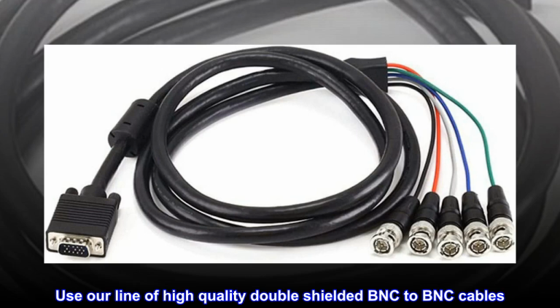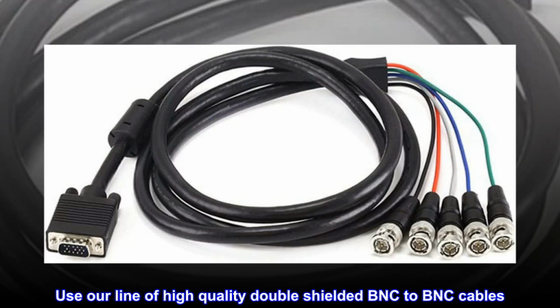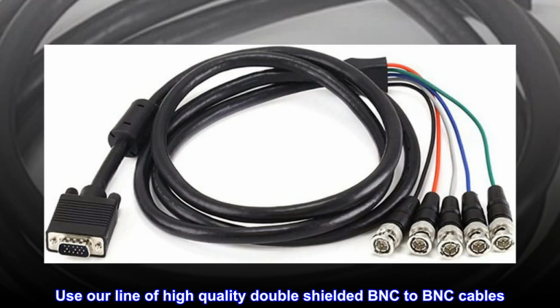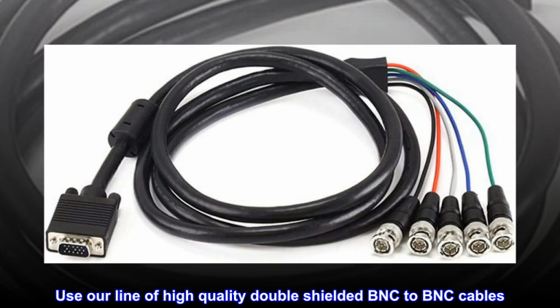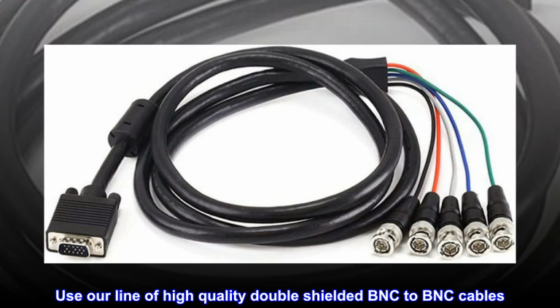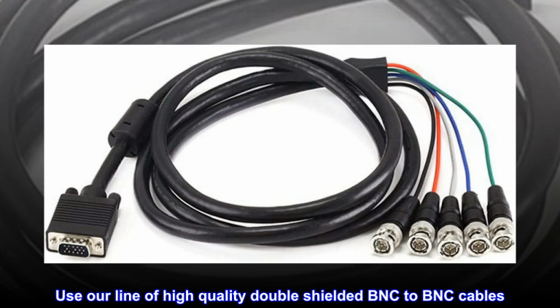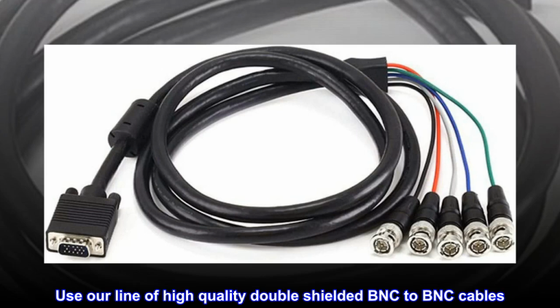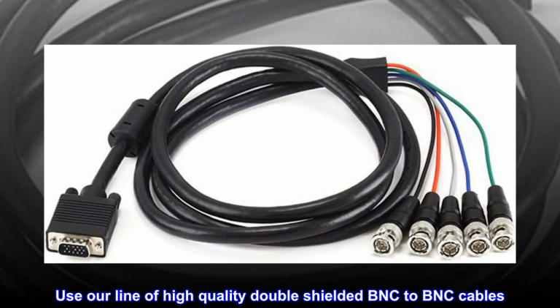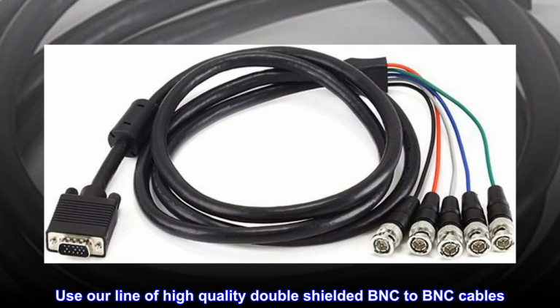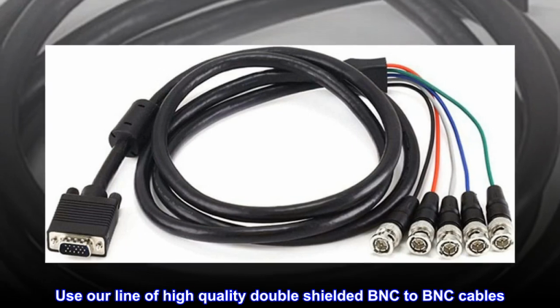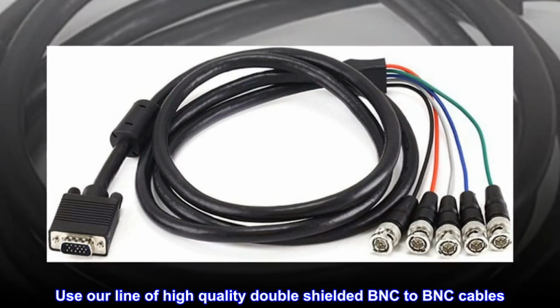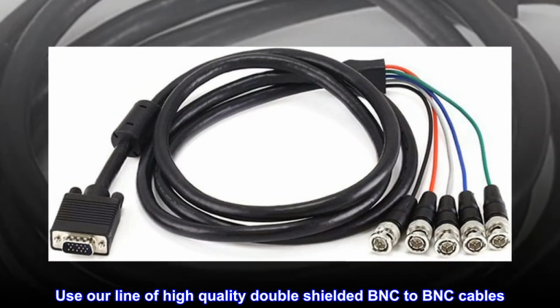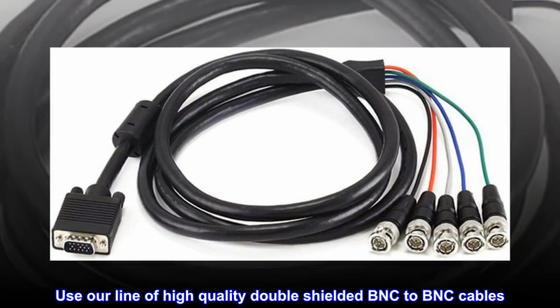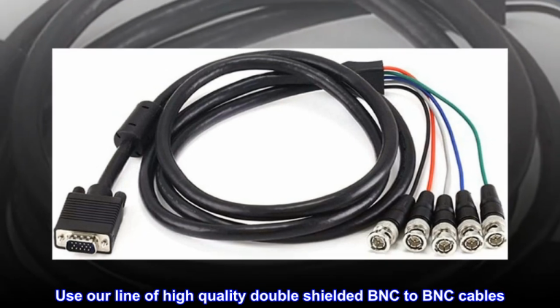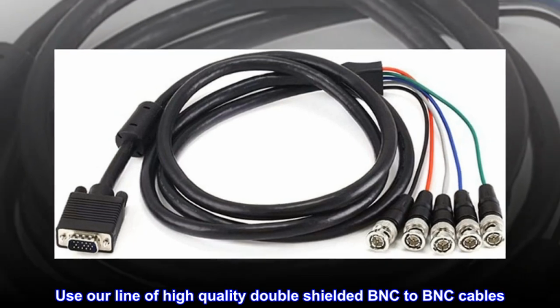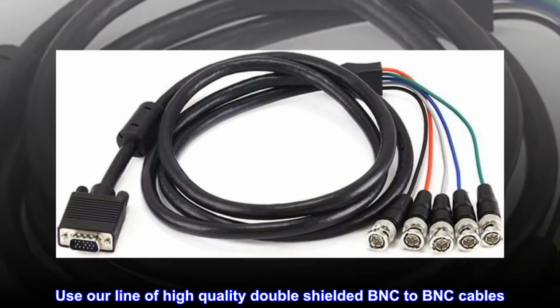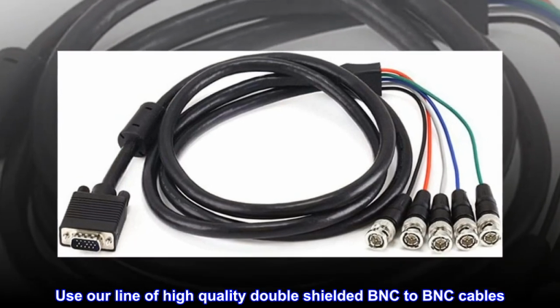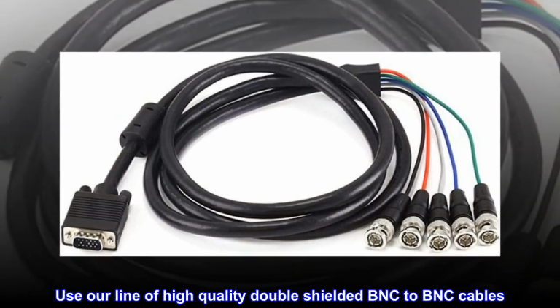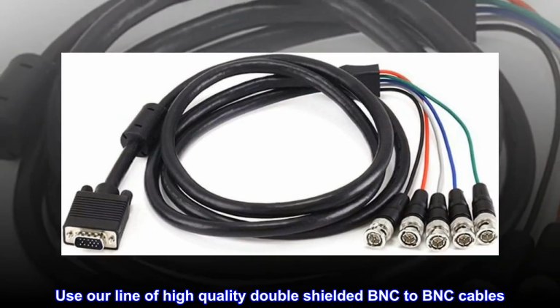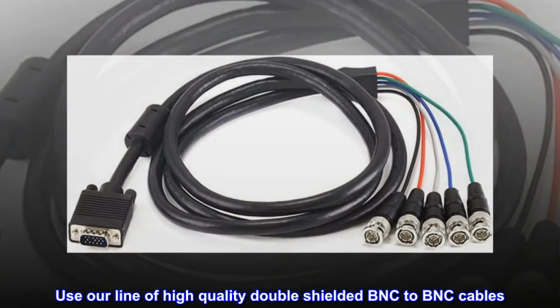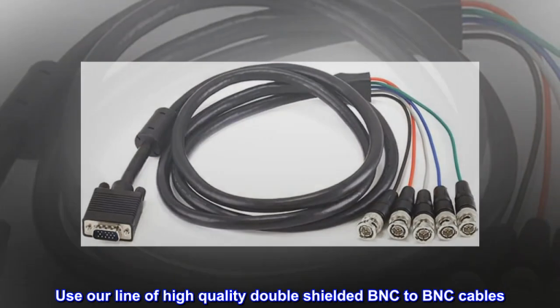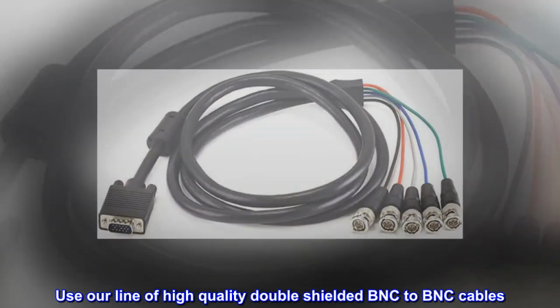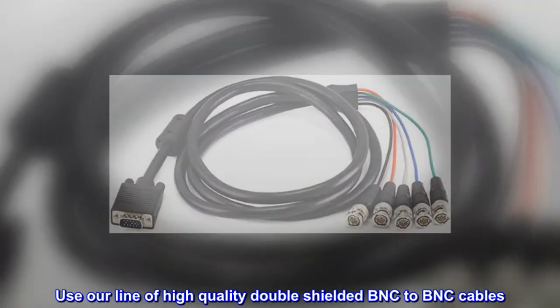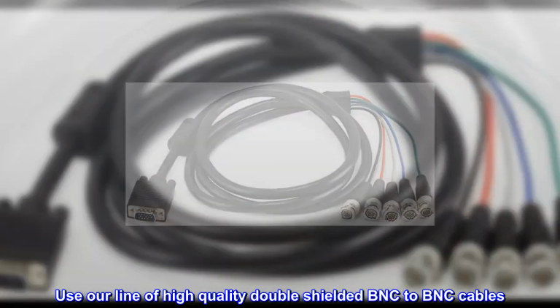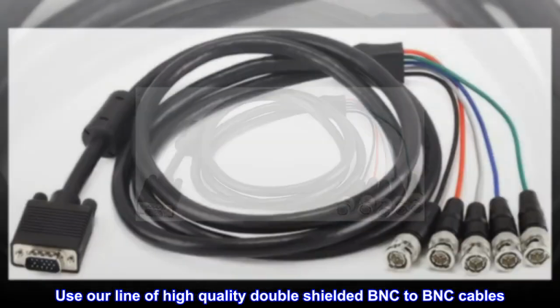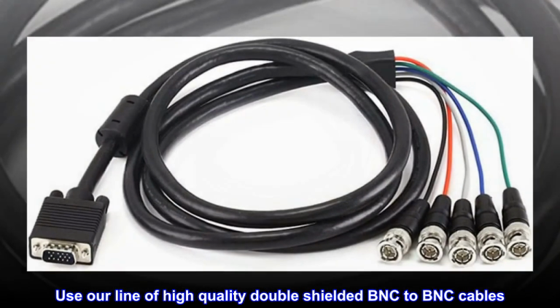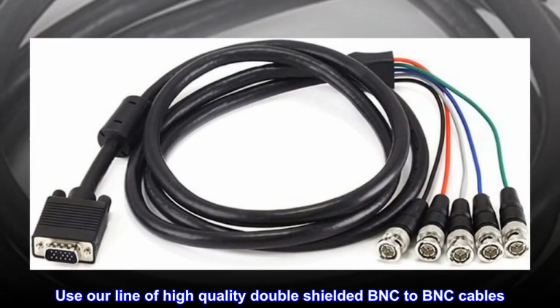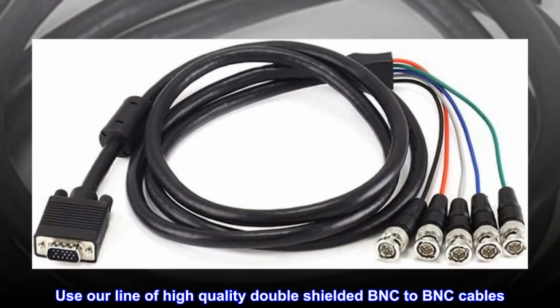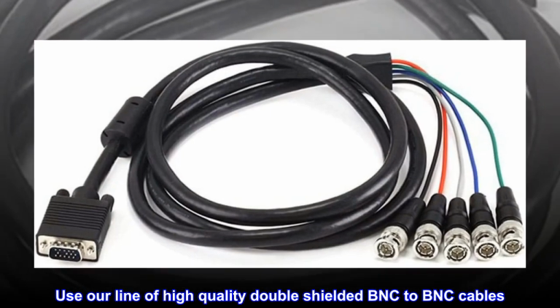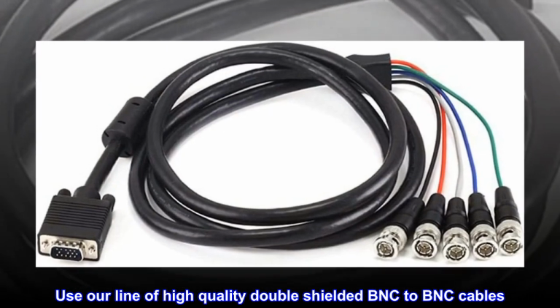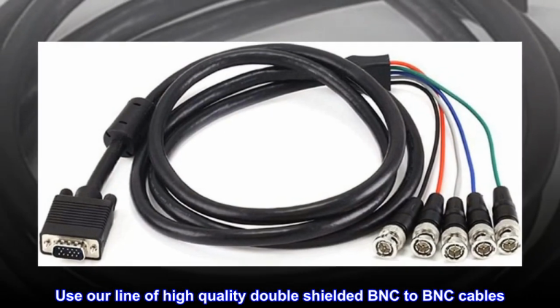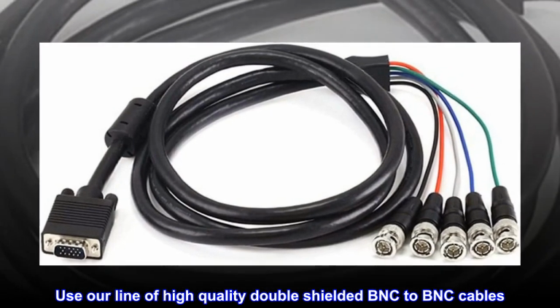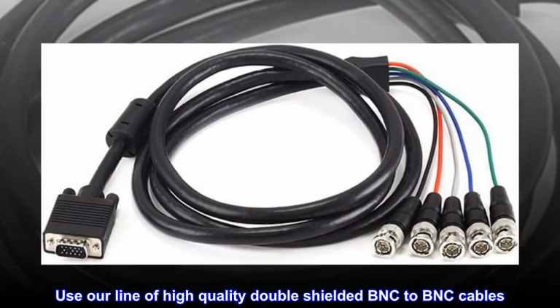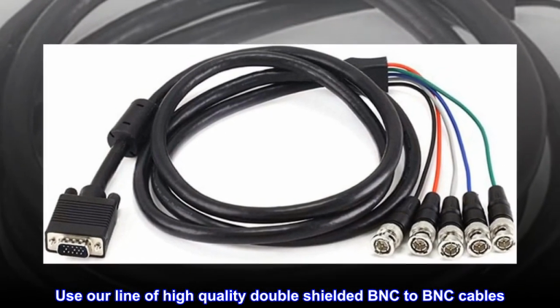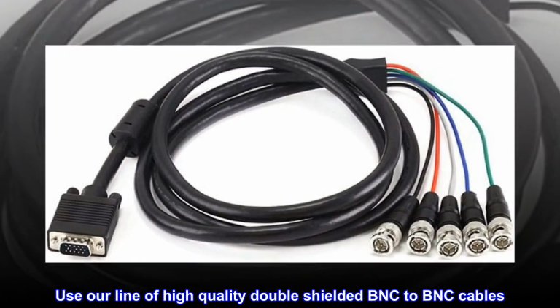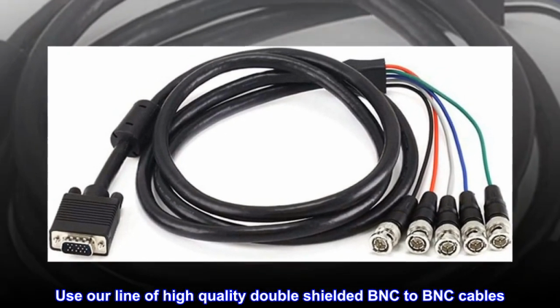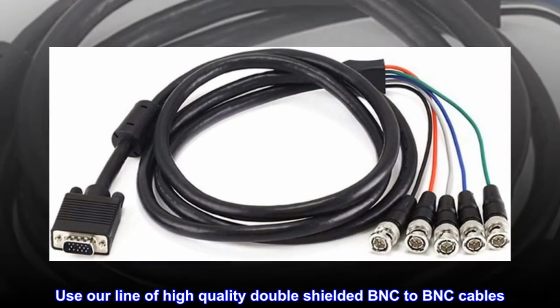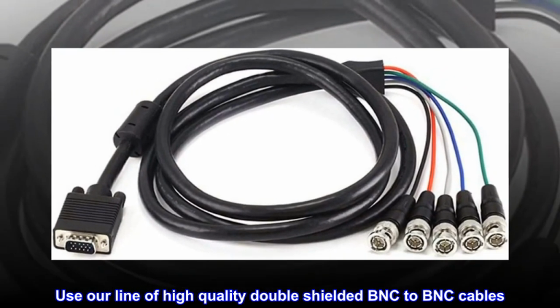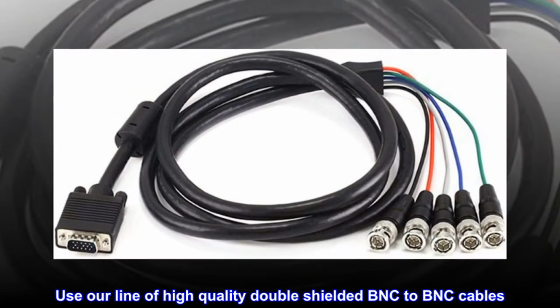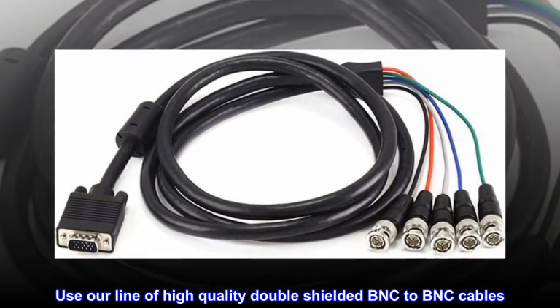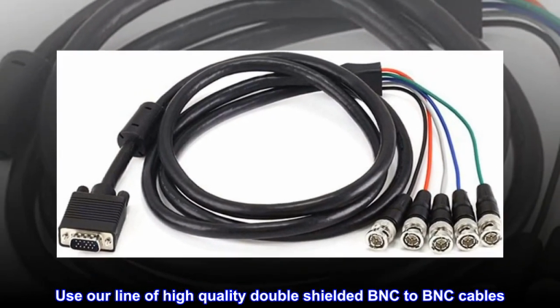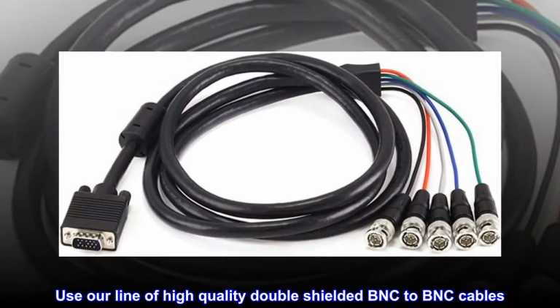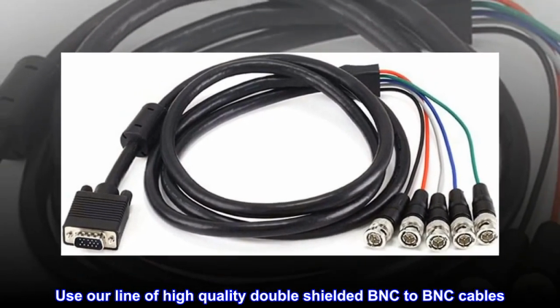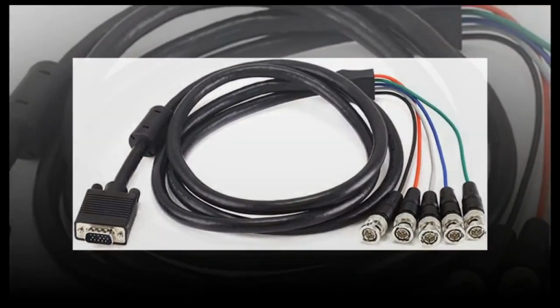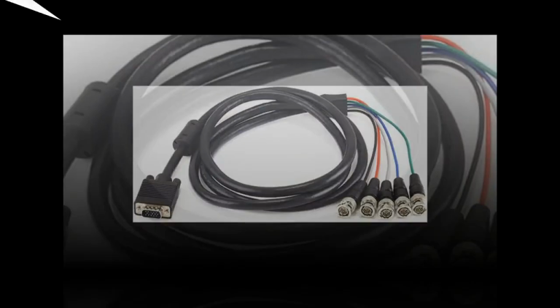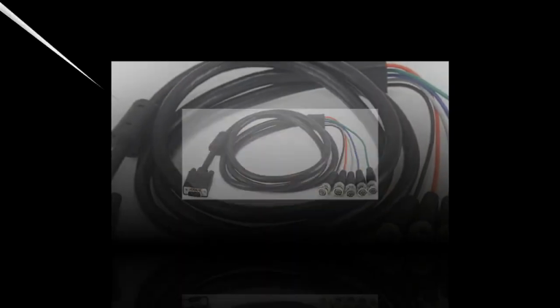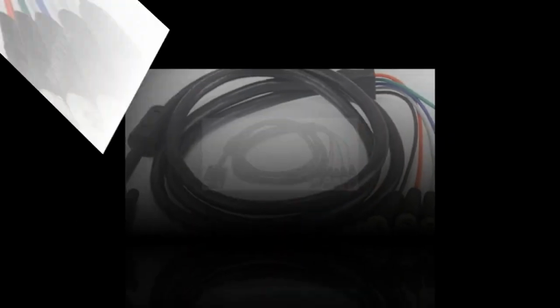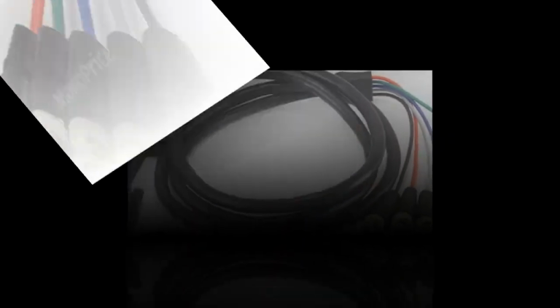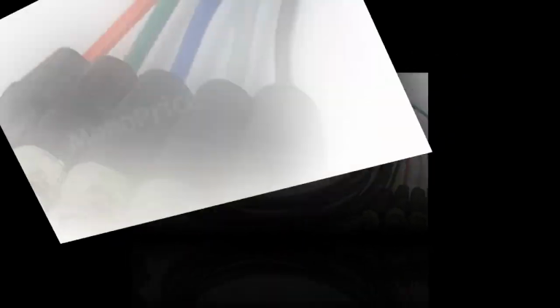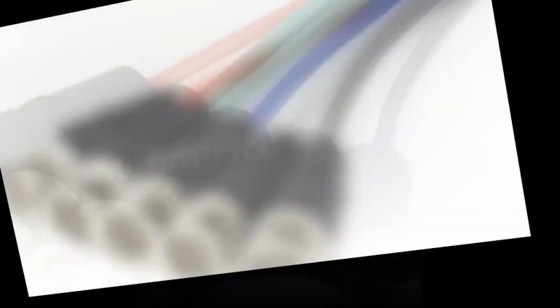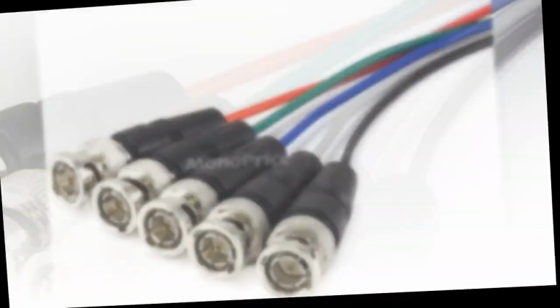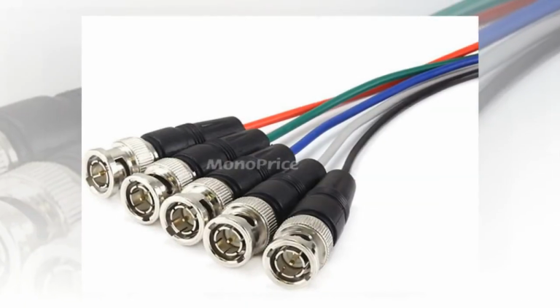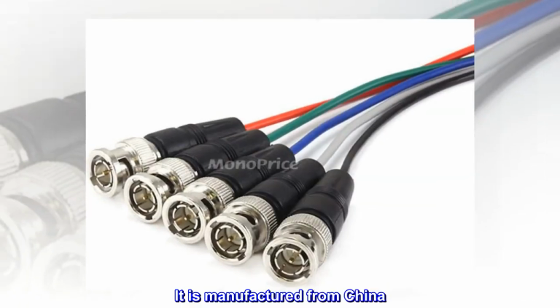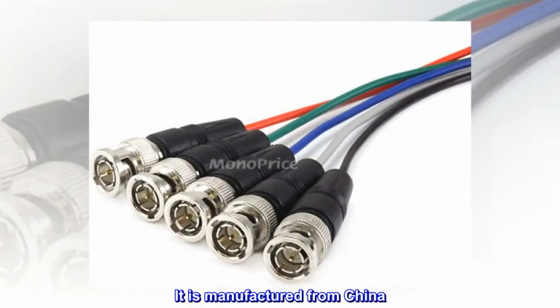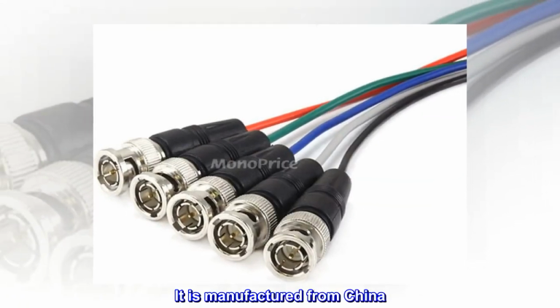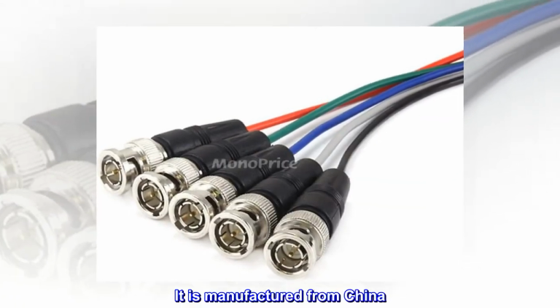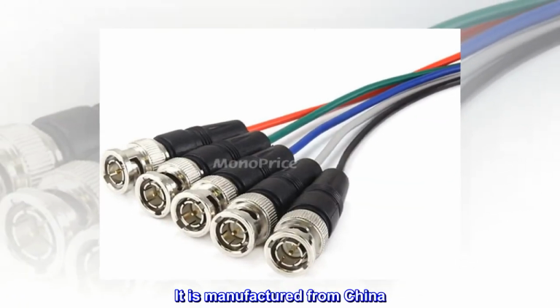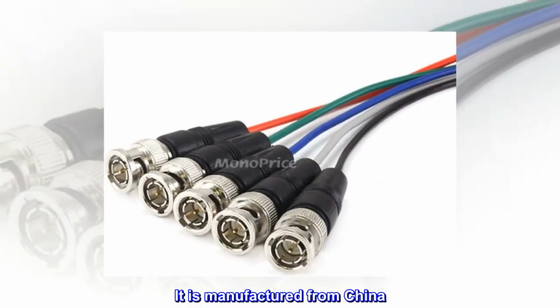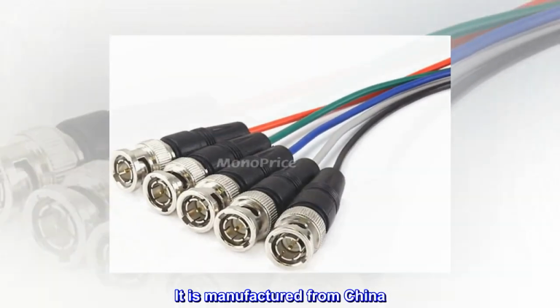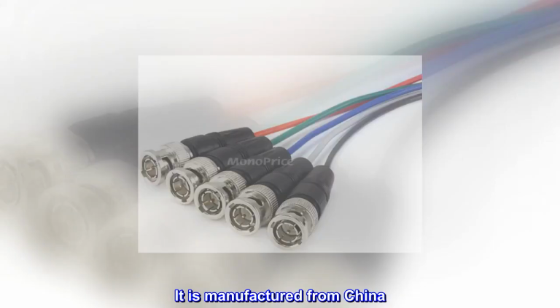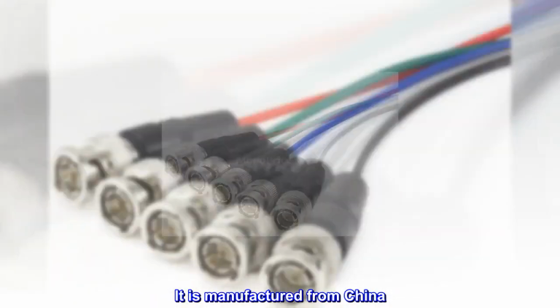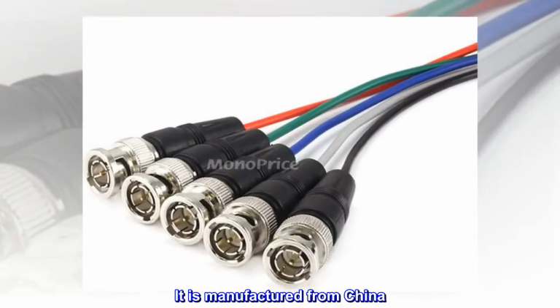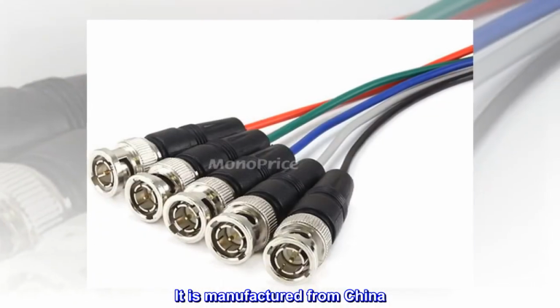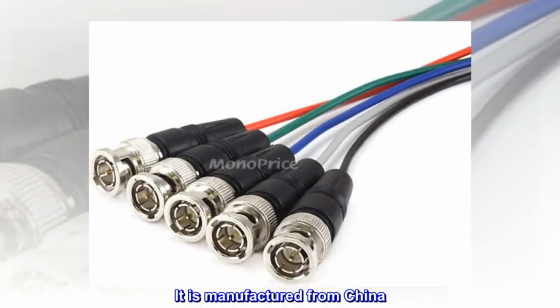Use our line of high-quality double-shielded BNC-to-BNC cables. It is manufactured from China.